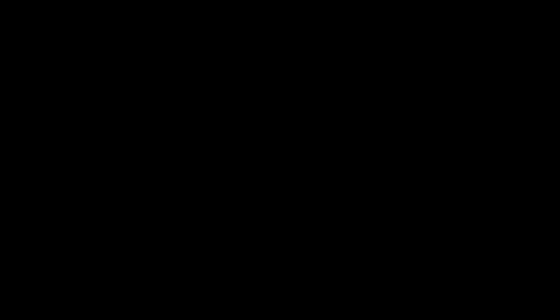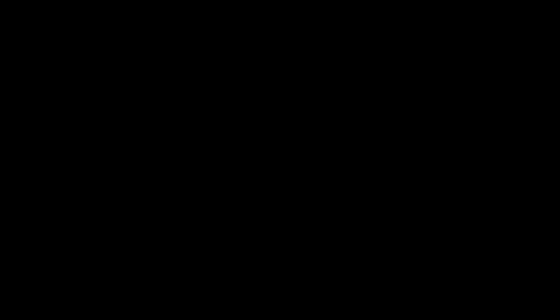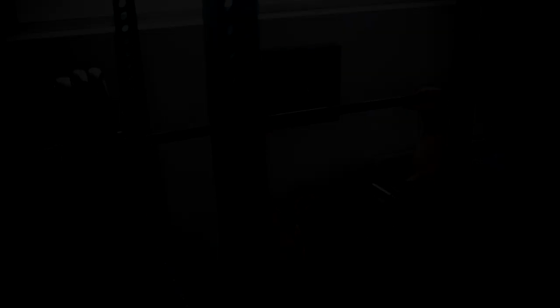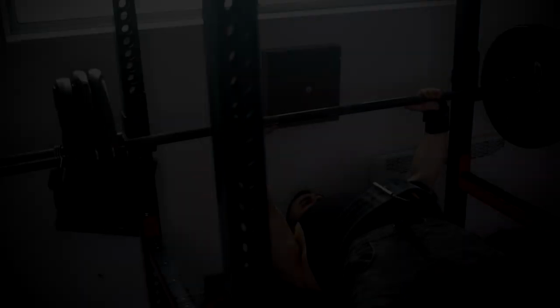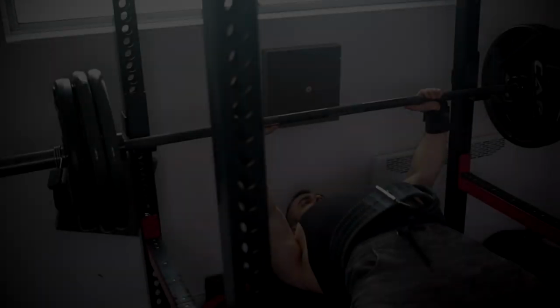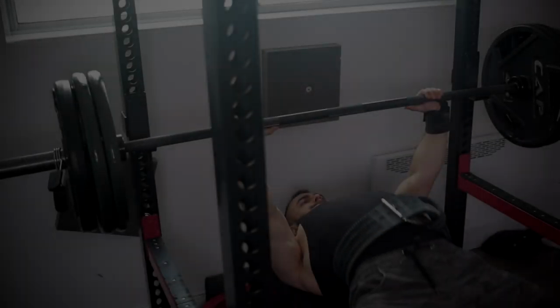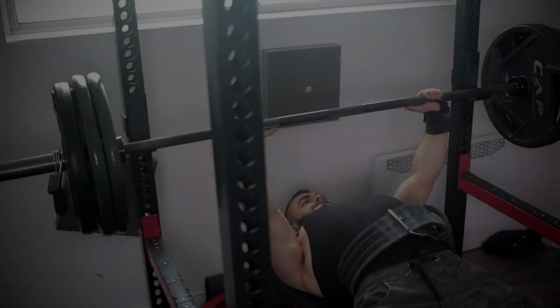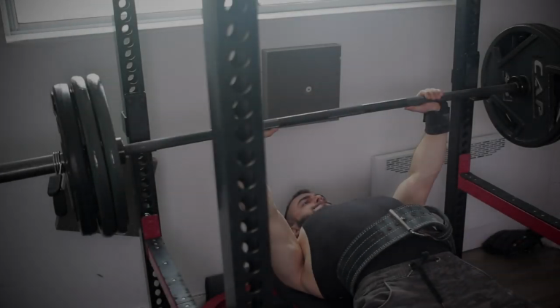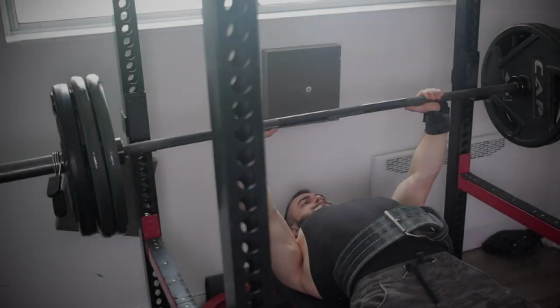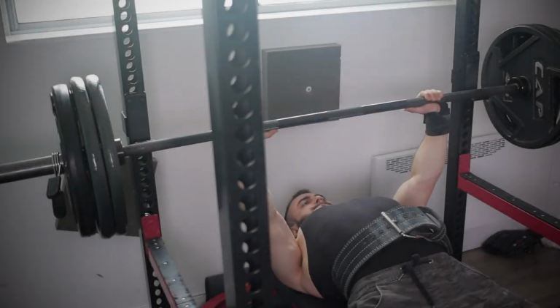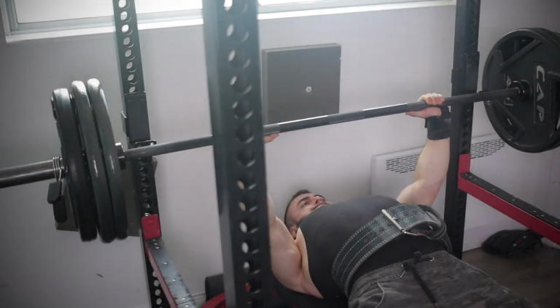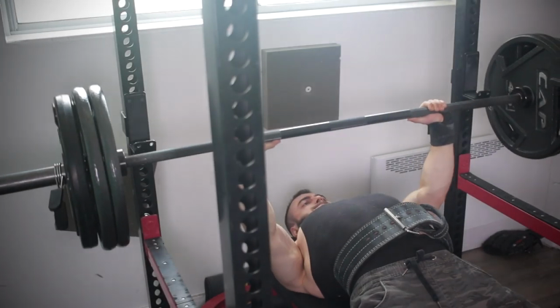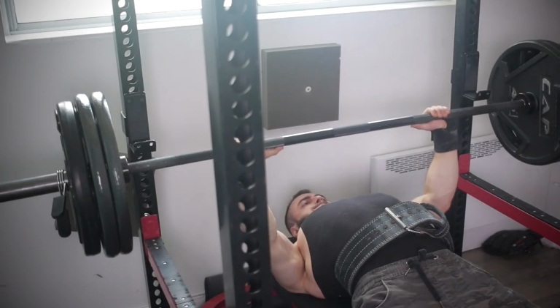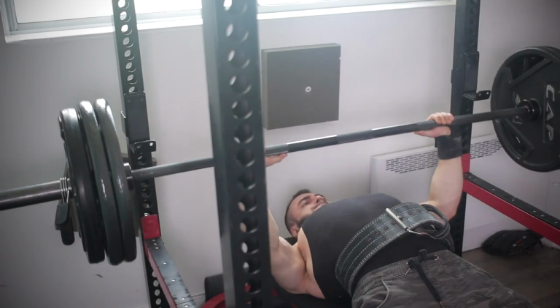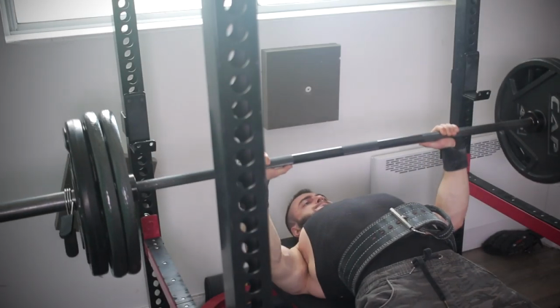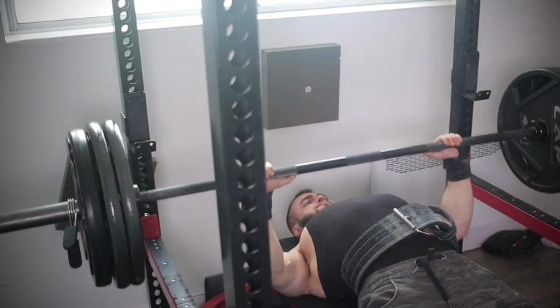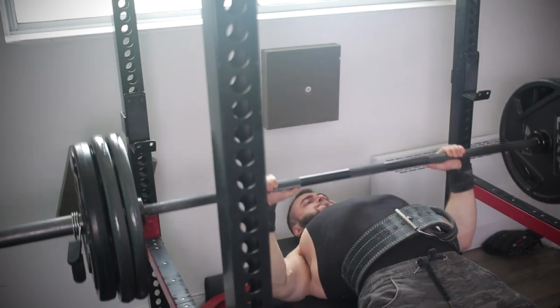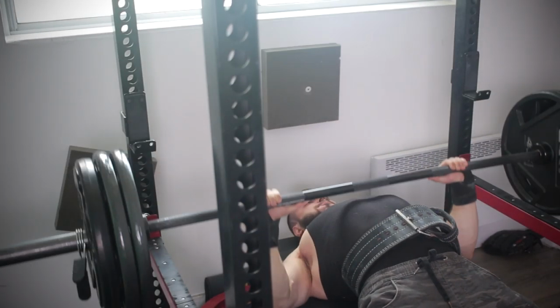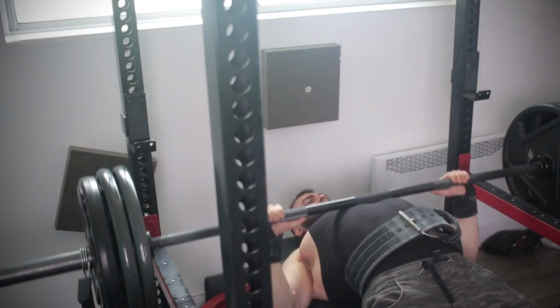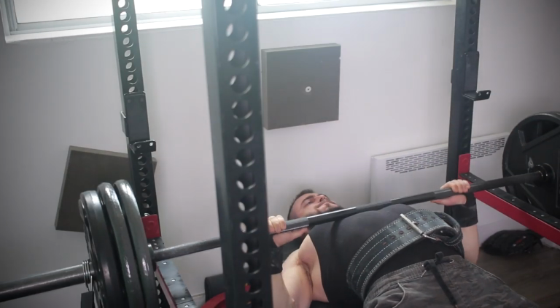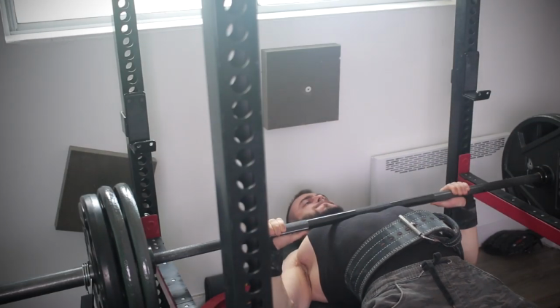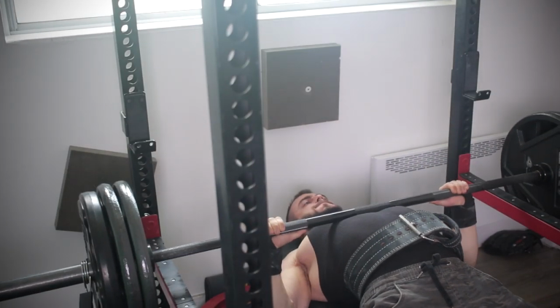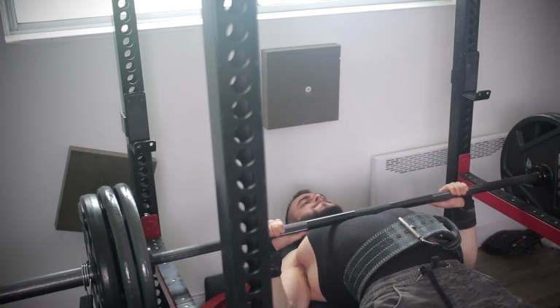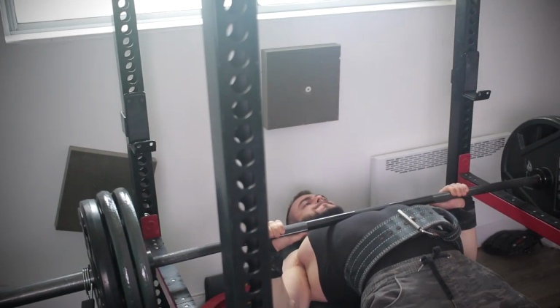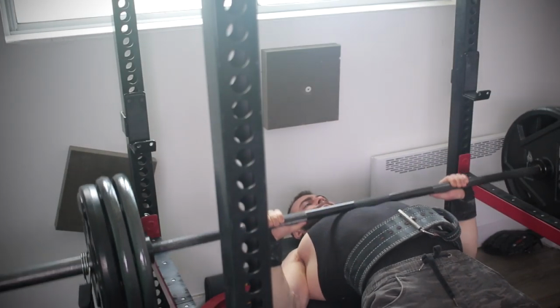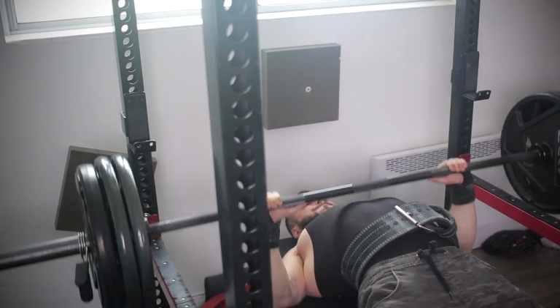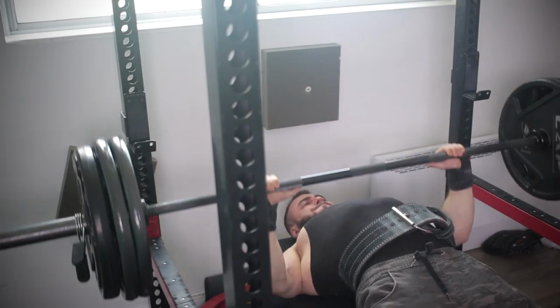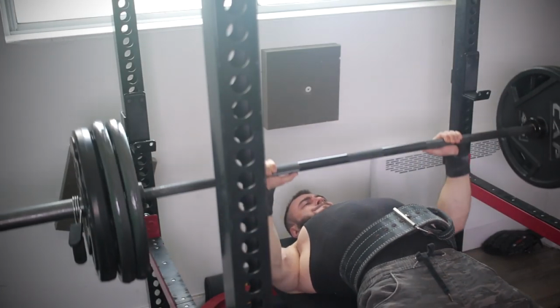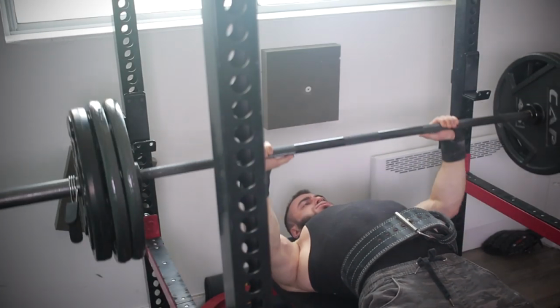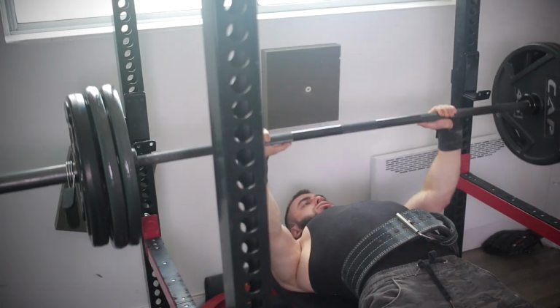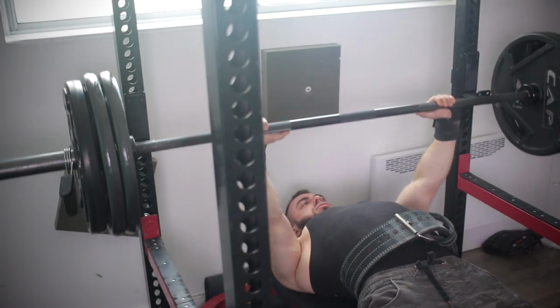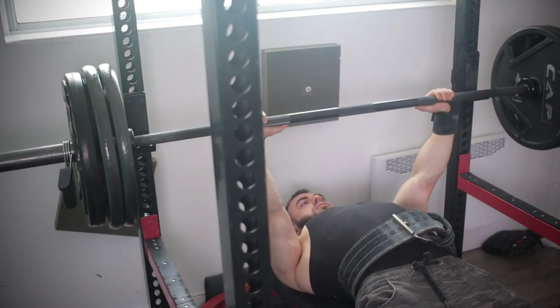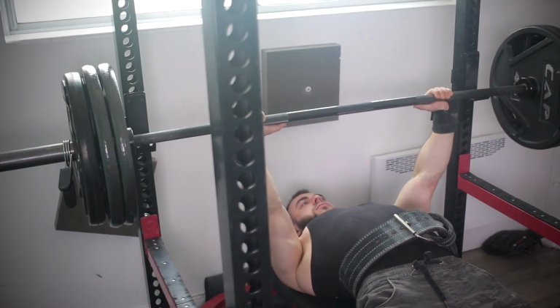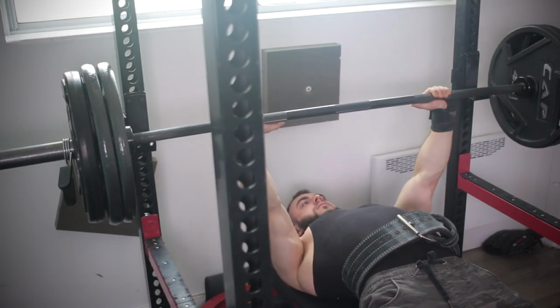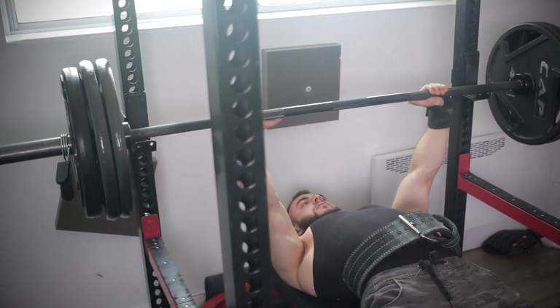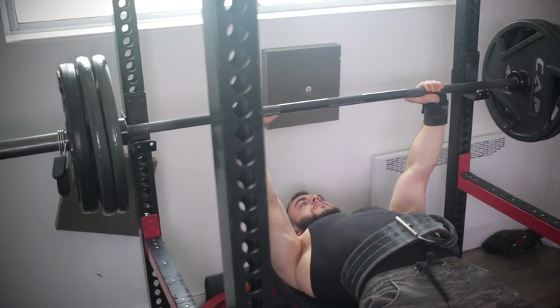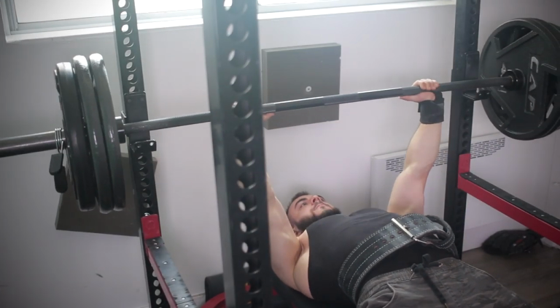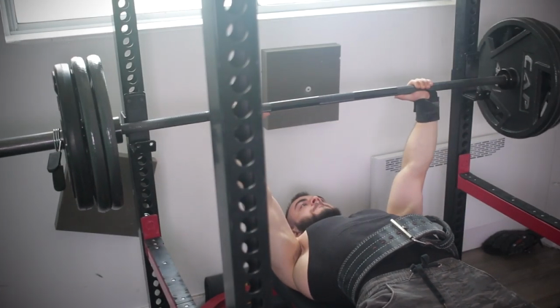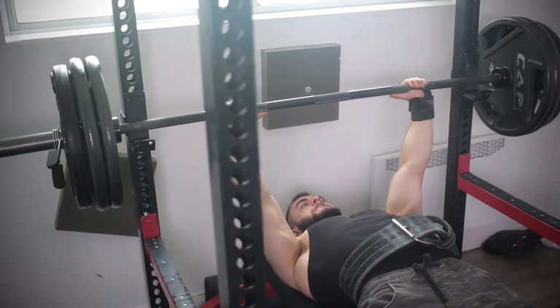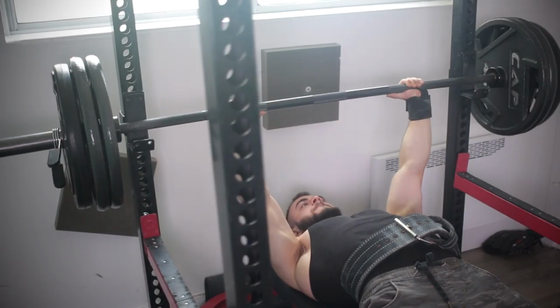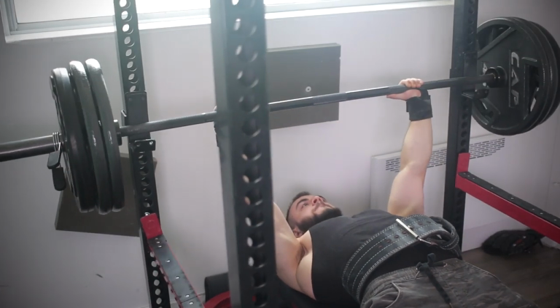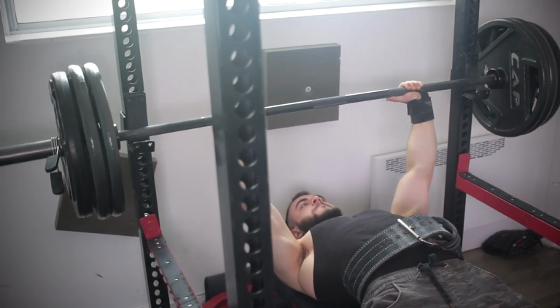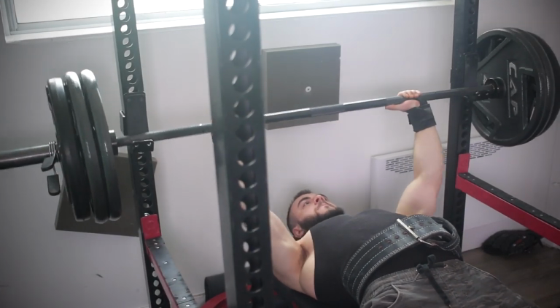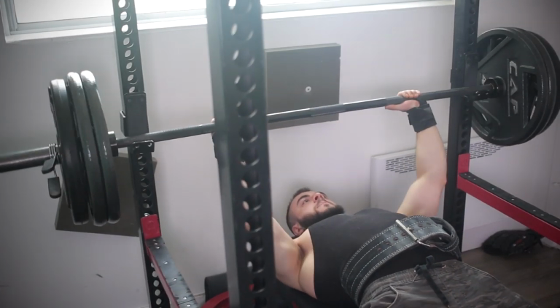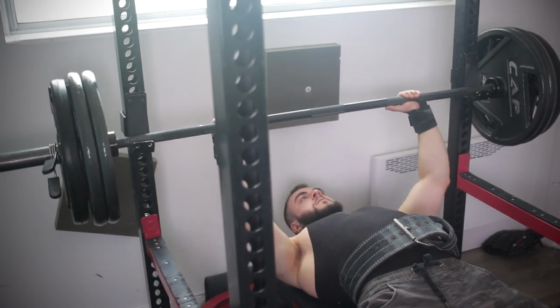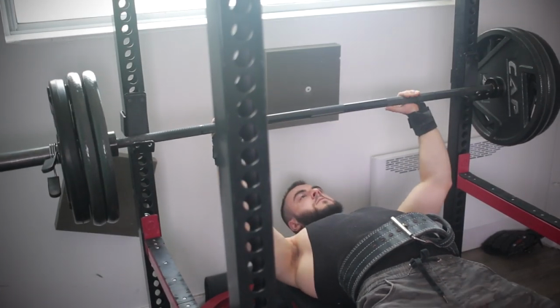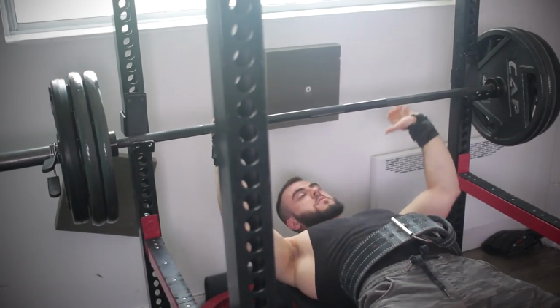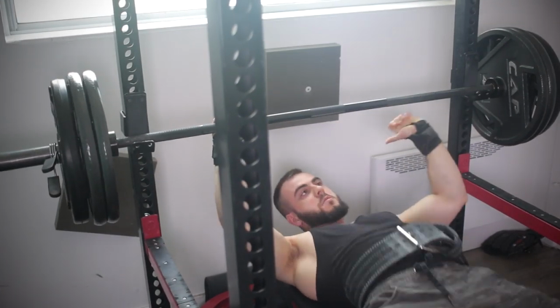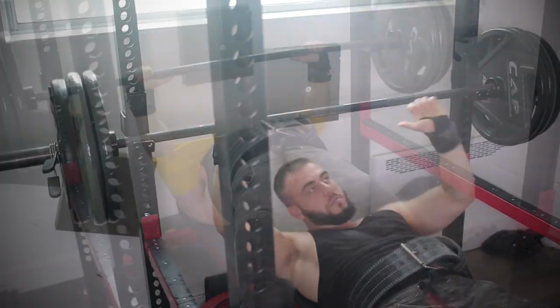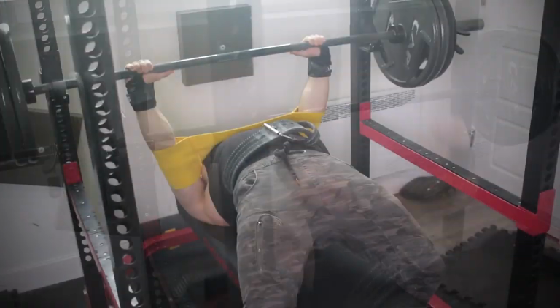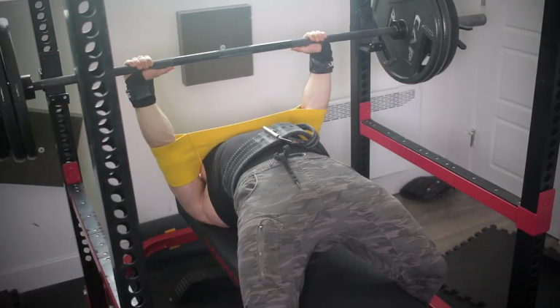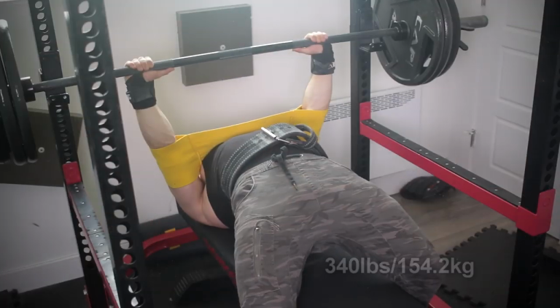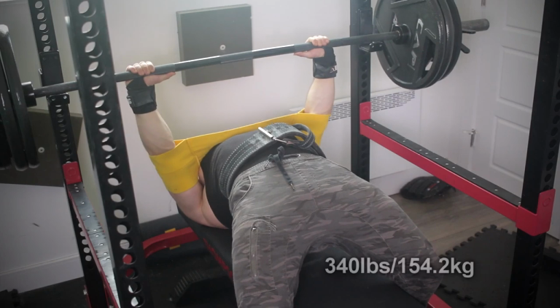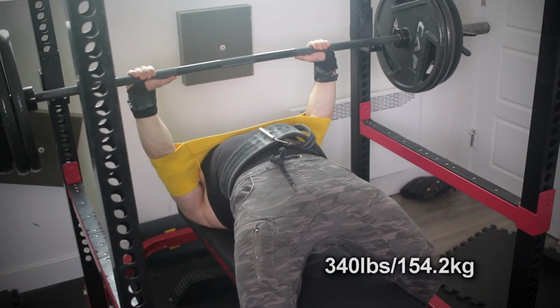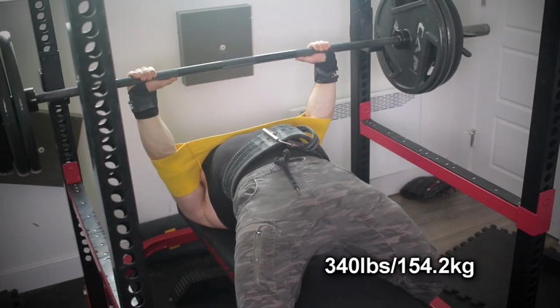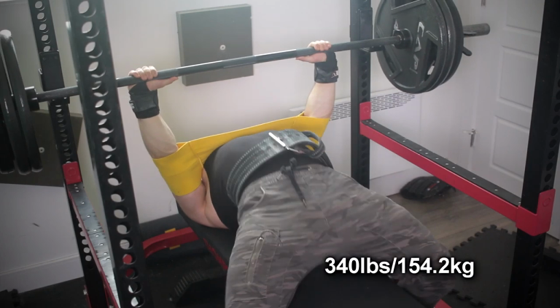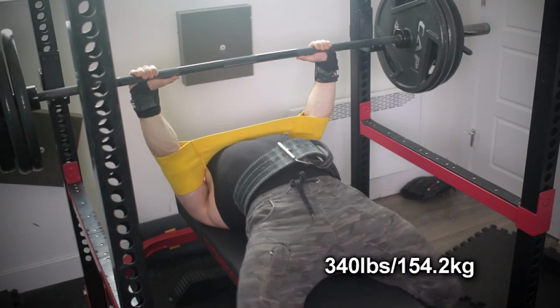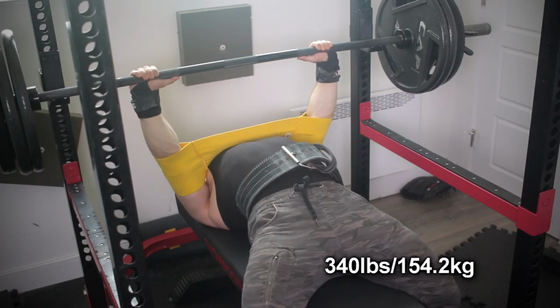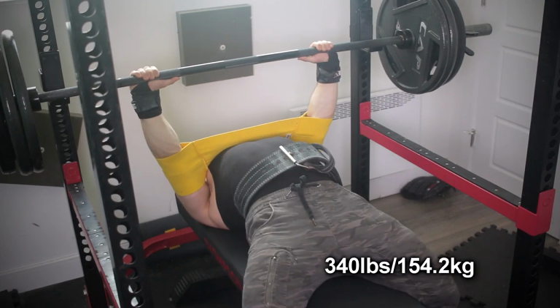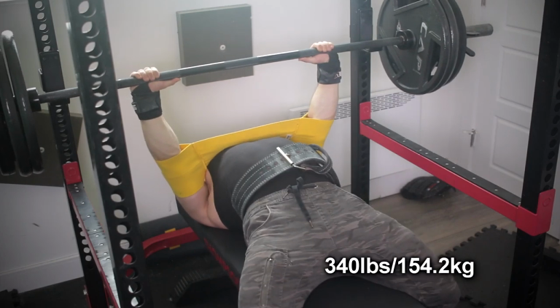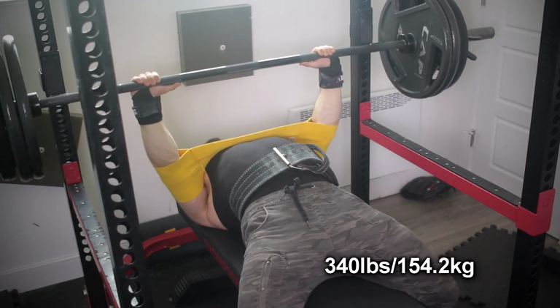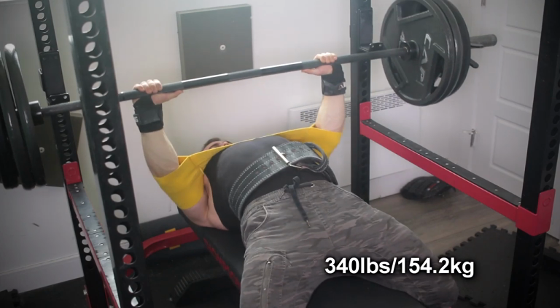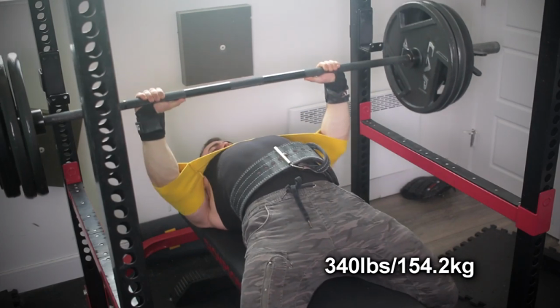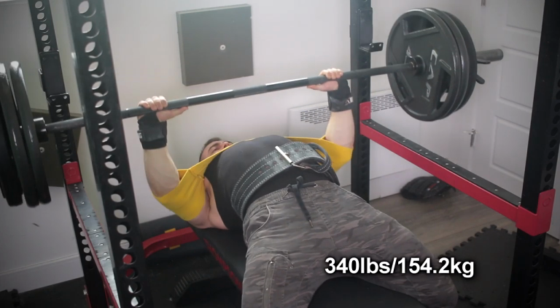Welcome back to another full body workout. This session was very brutal and I highly recommend you give it a shot if you want something short and intense.